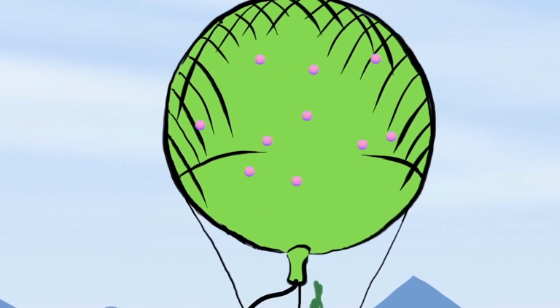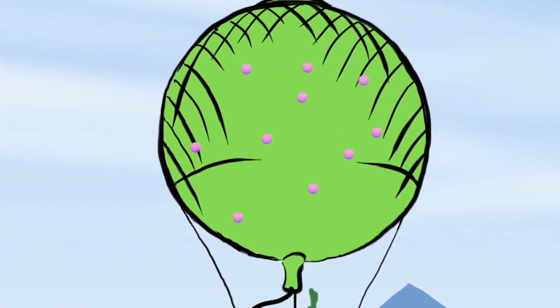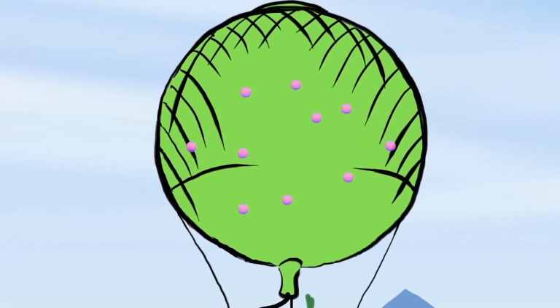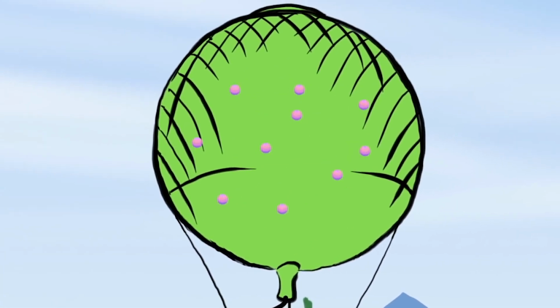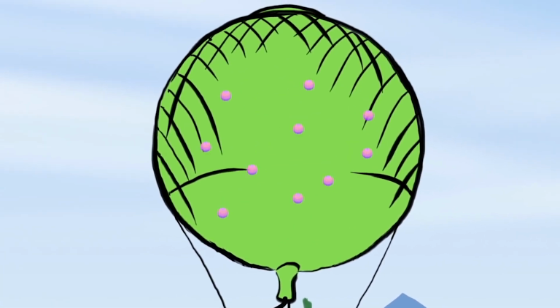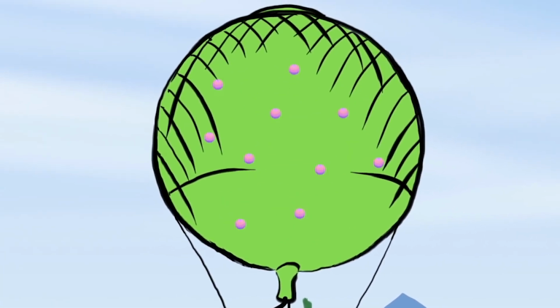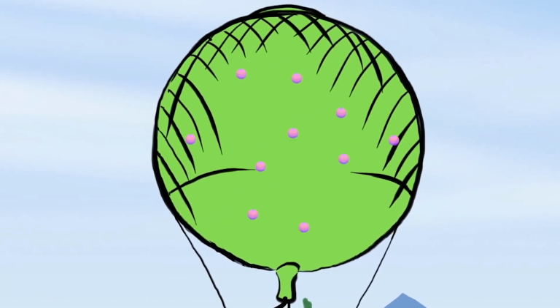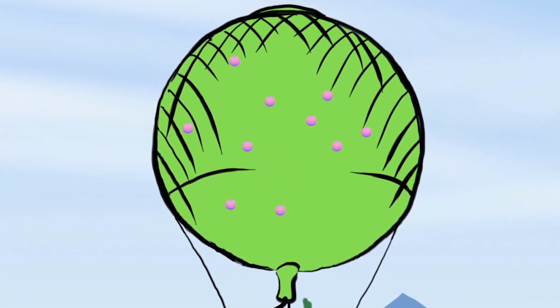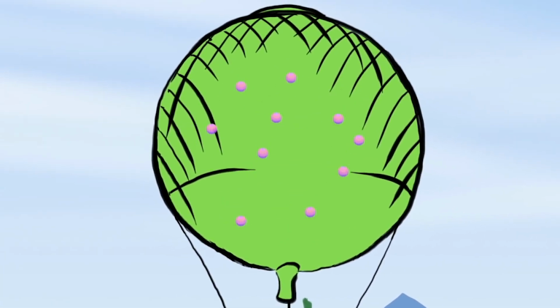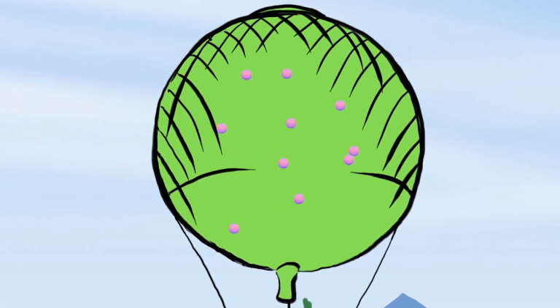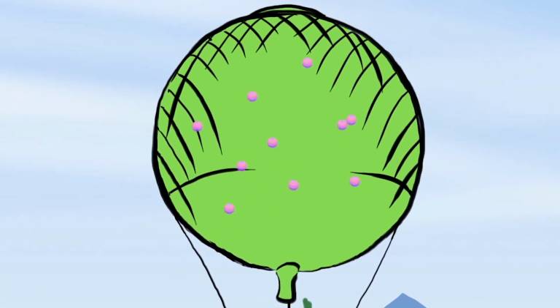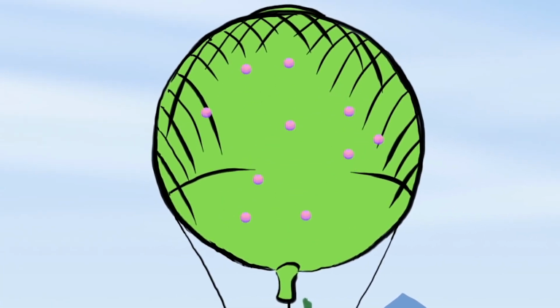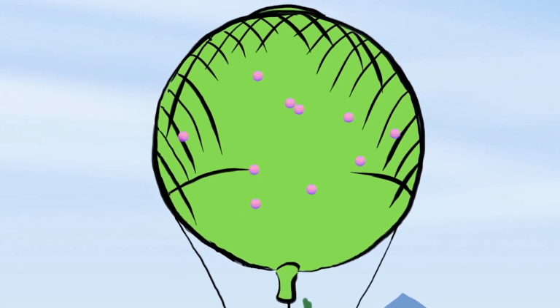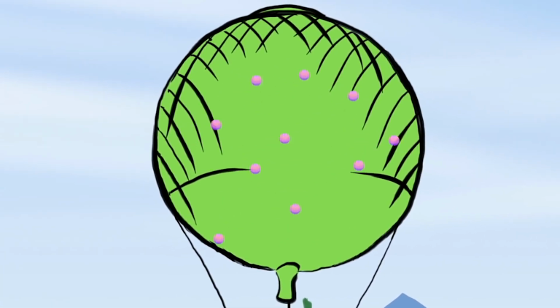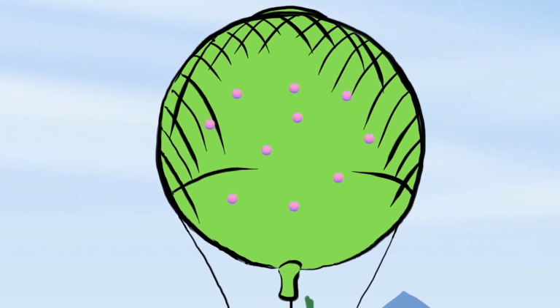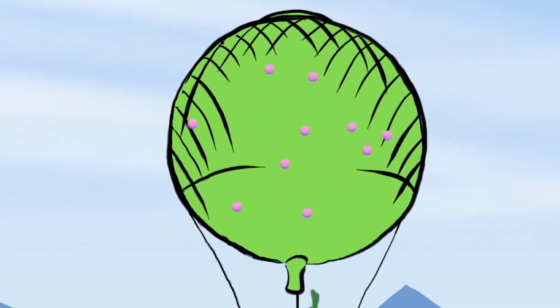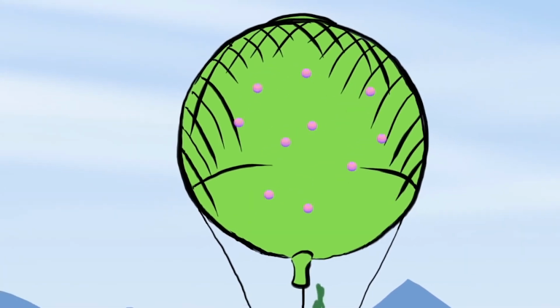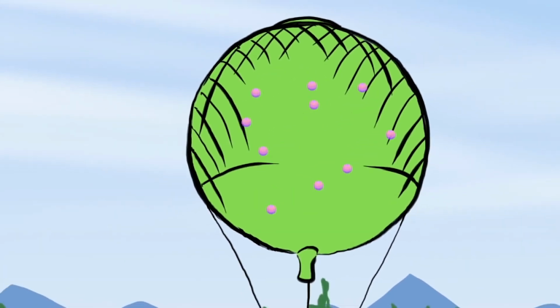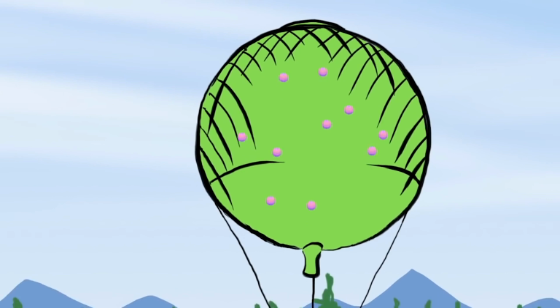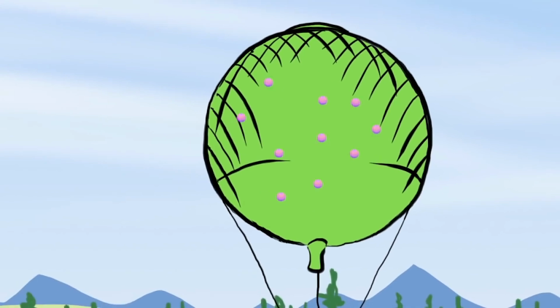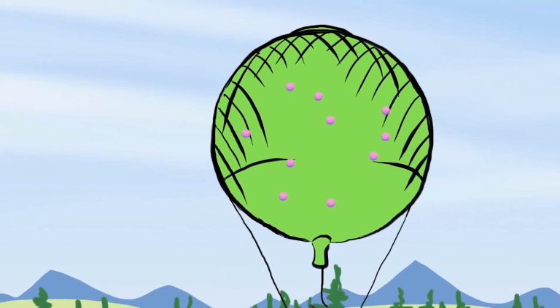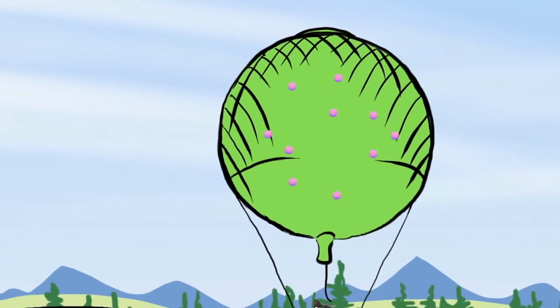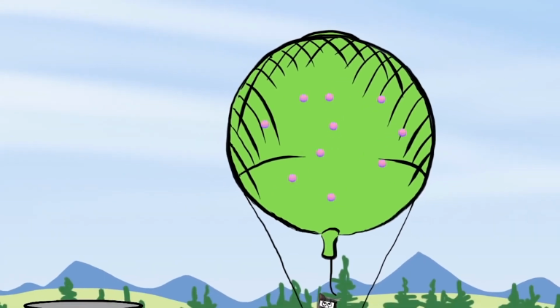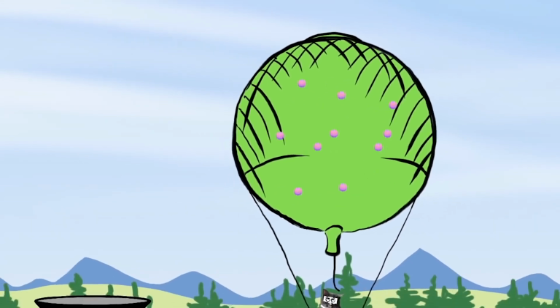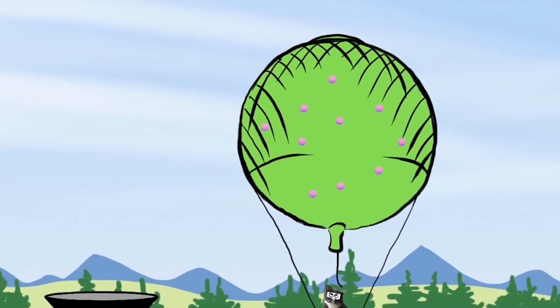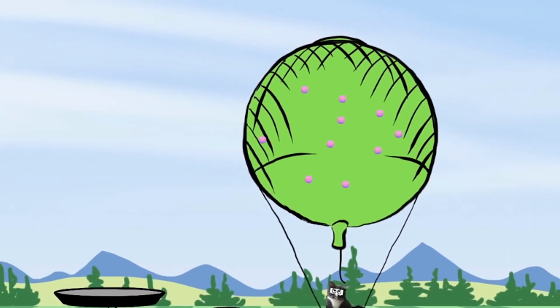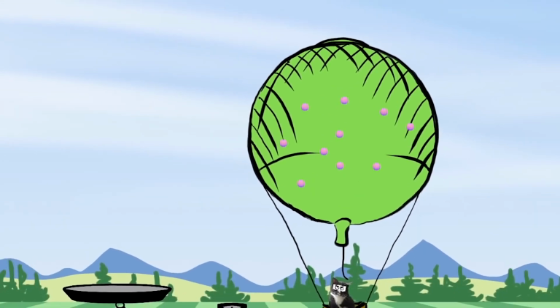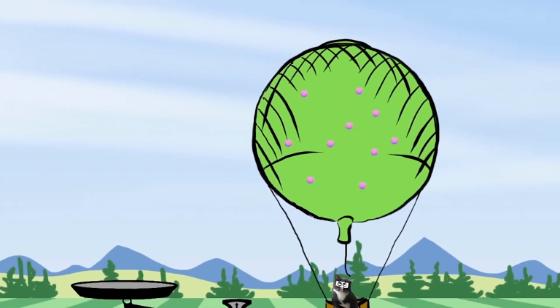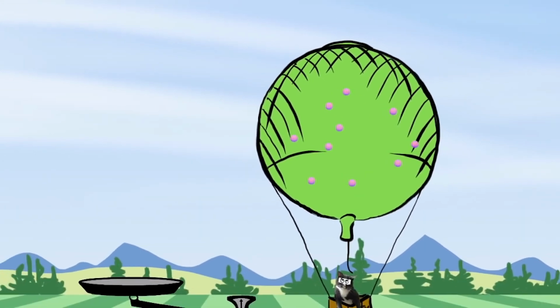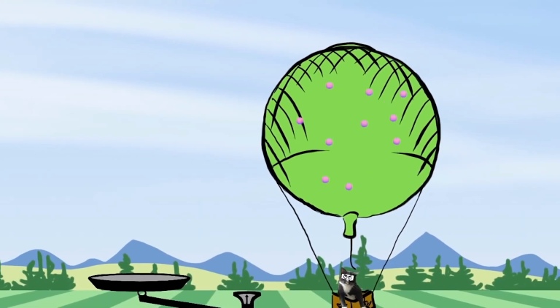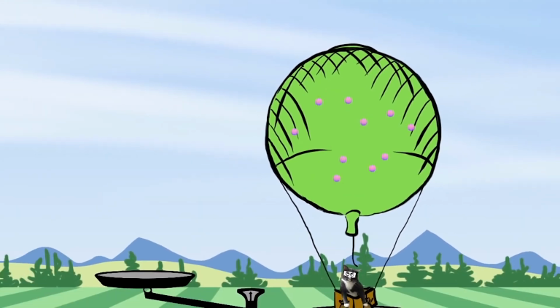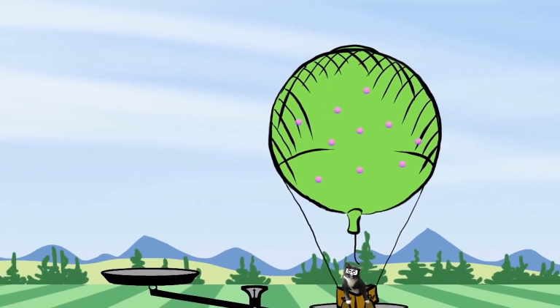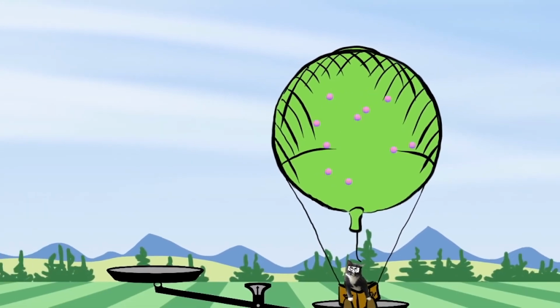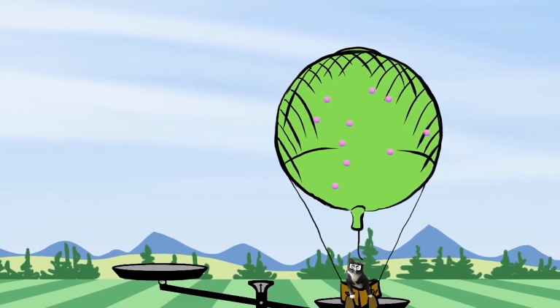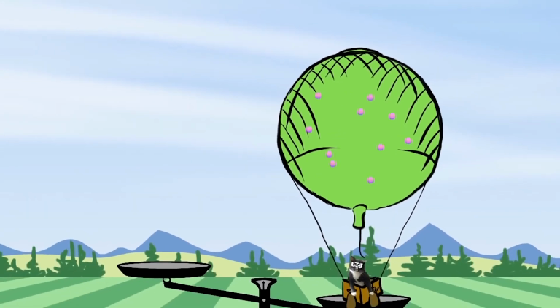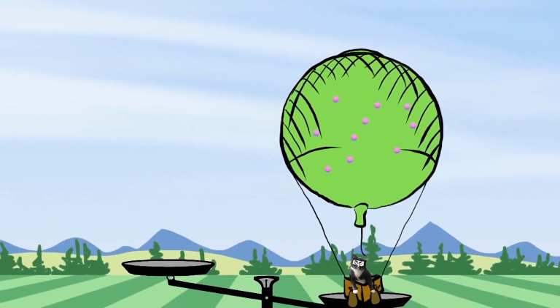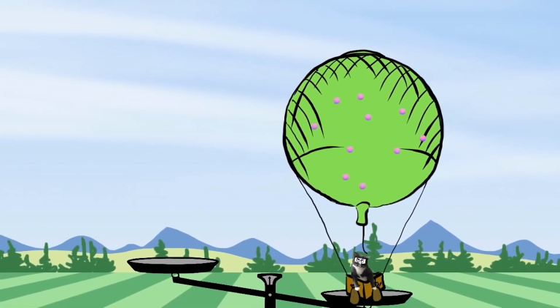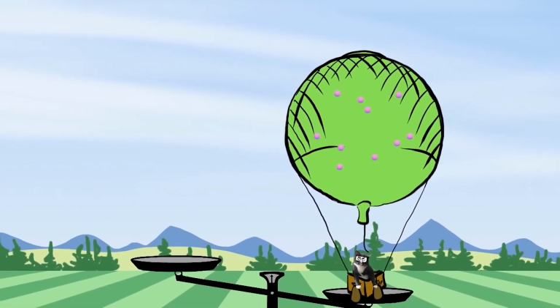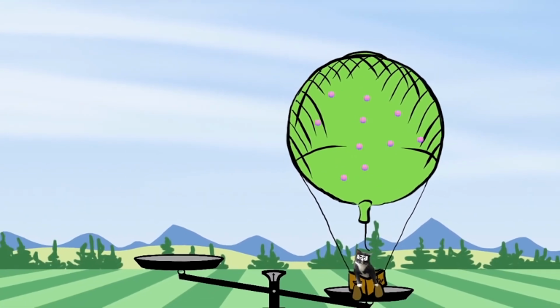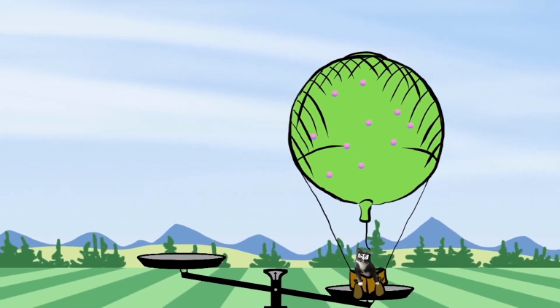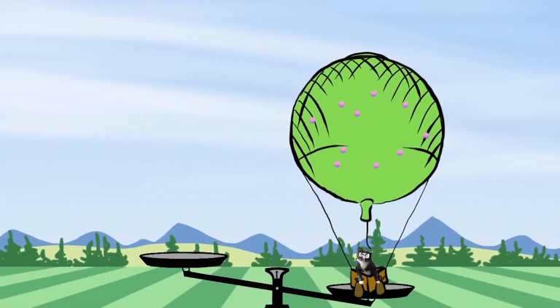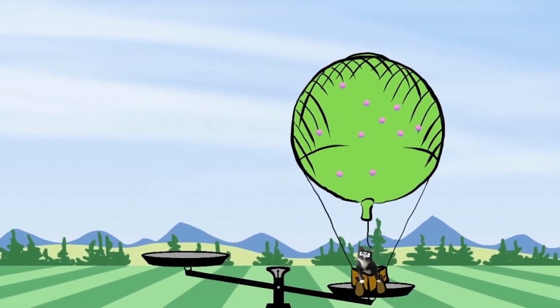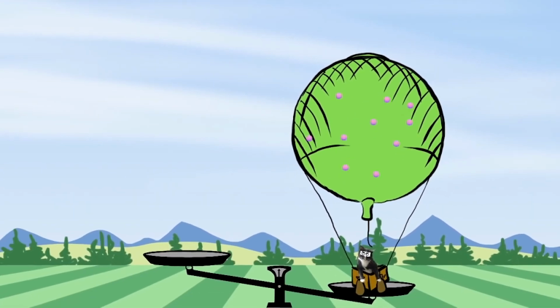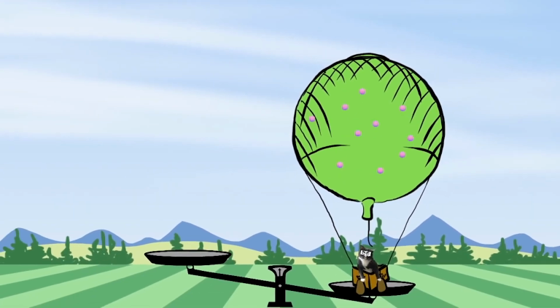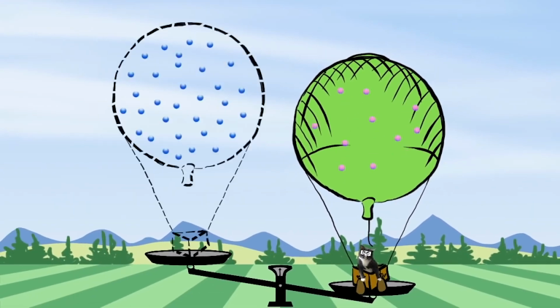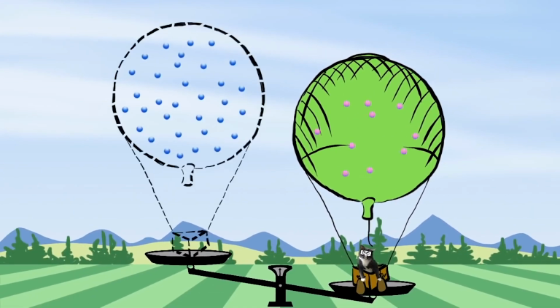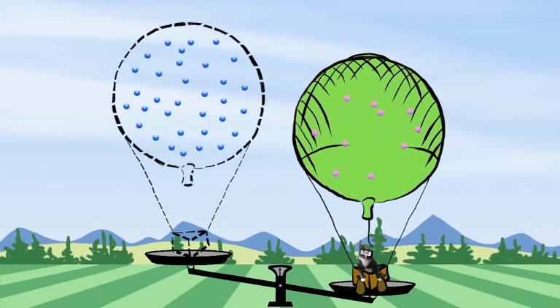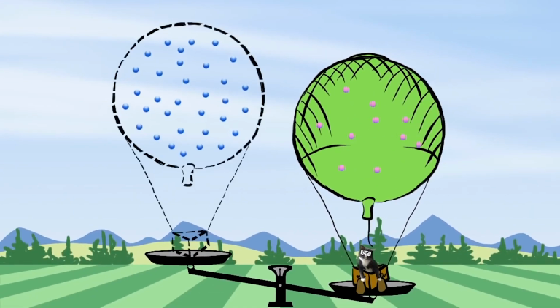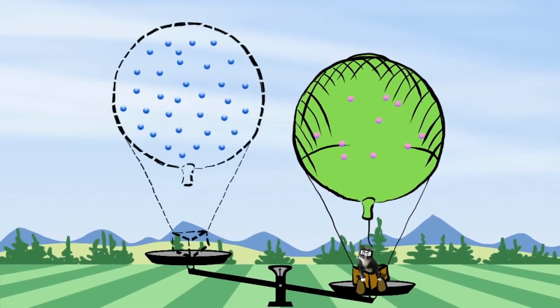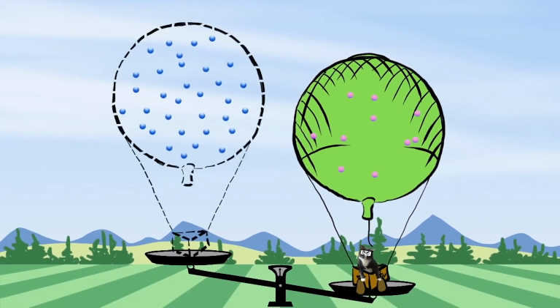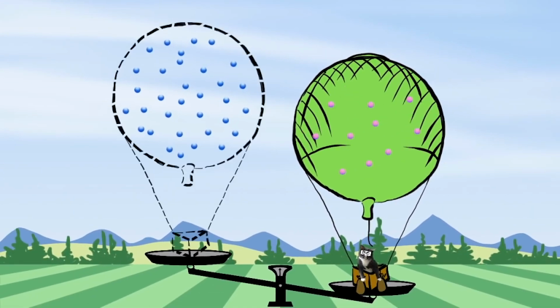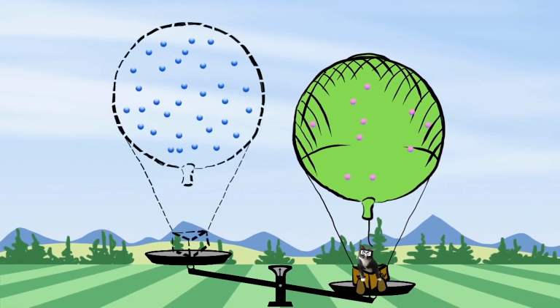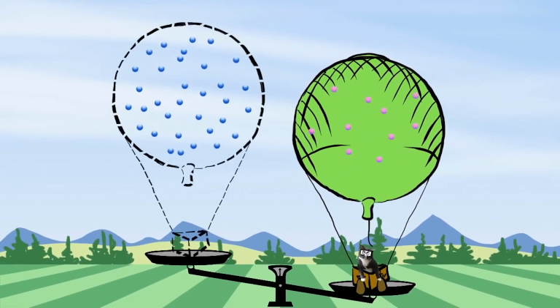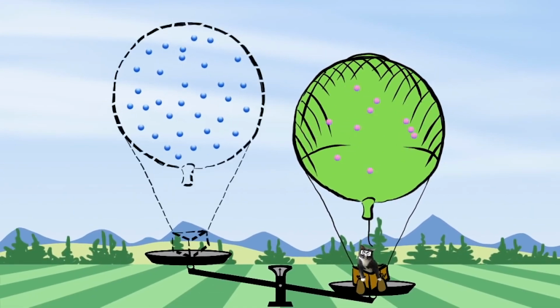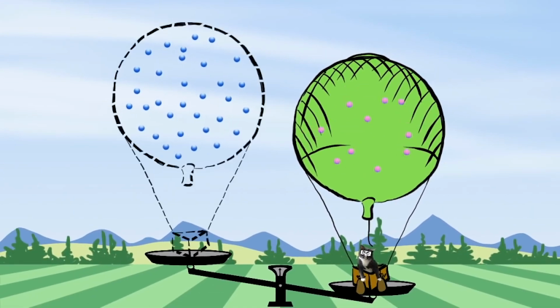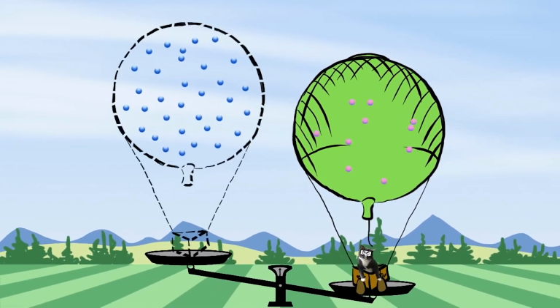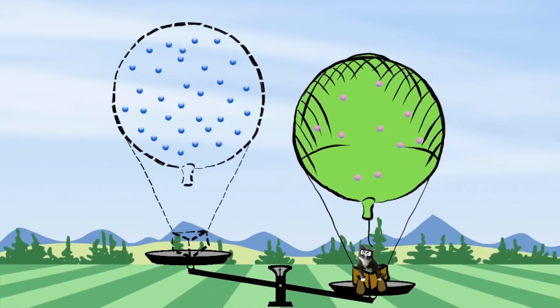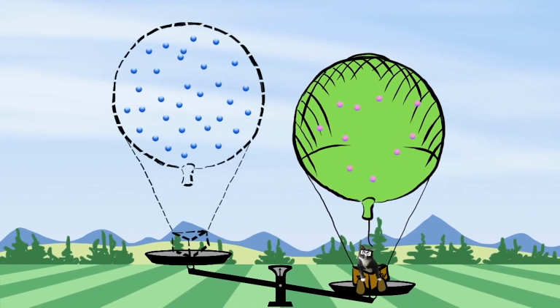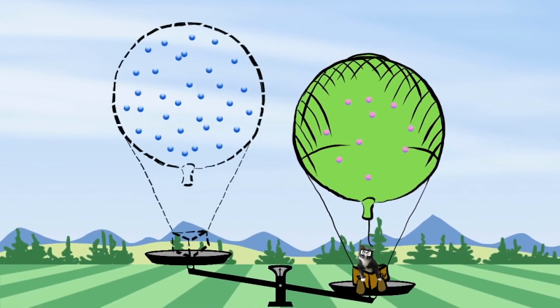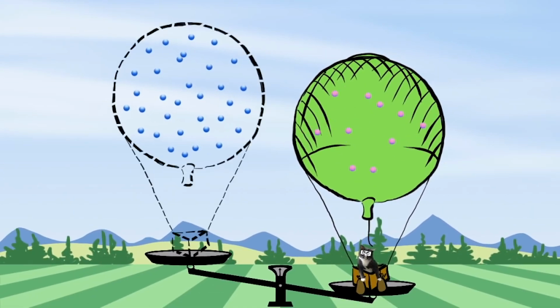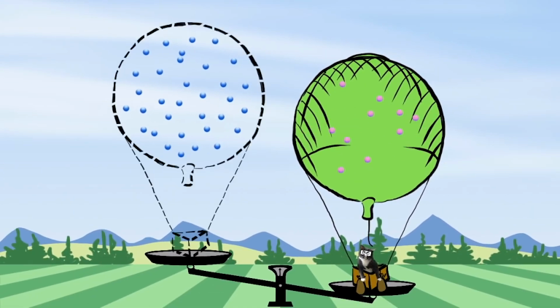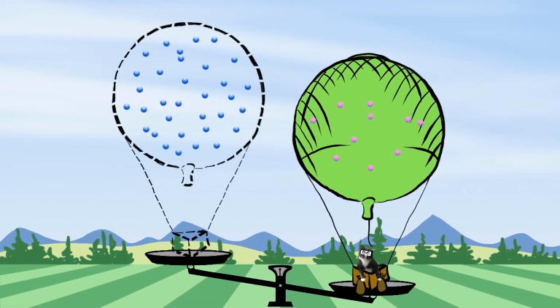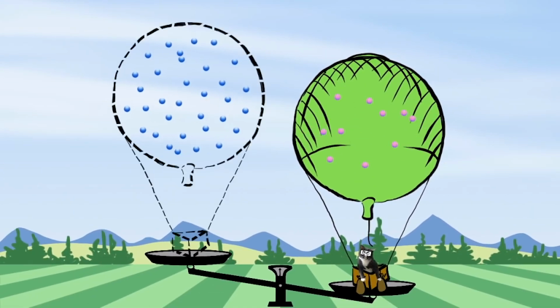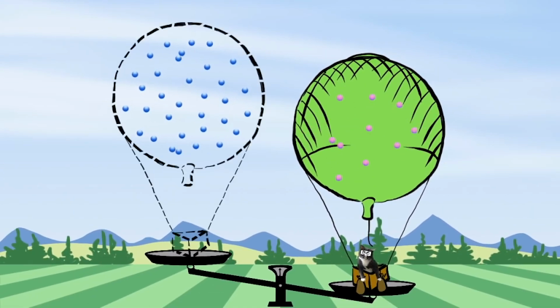Once the balloon is filled with enough helium and the combined weight of the balloon and gas becomes lighter than air, the balloon will float.